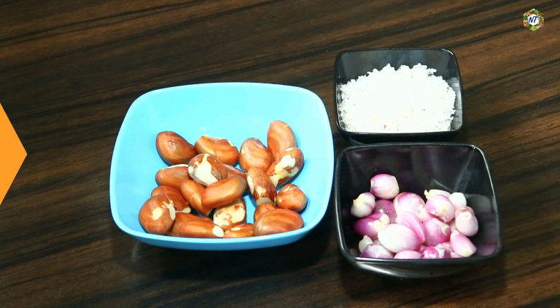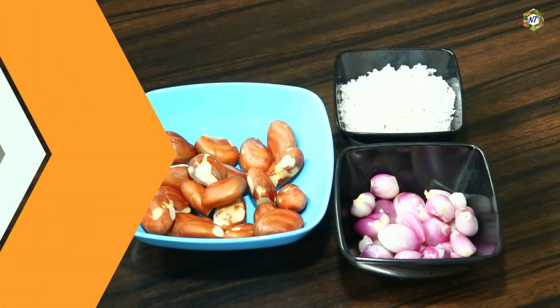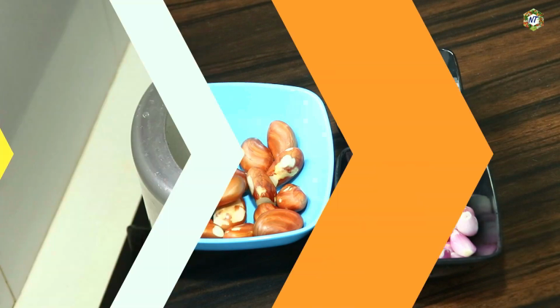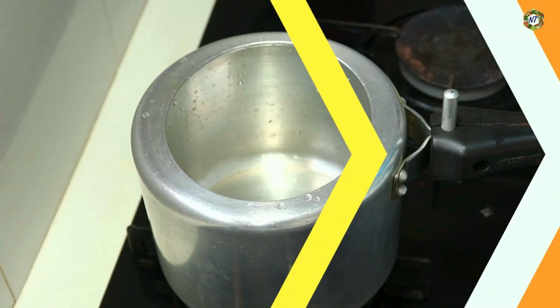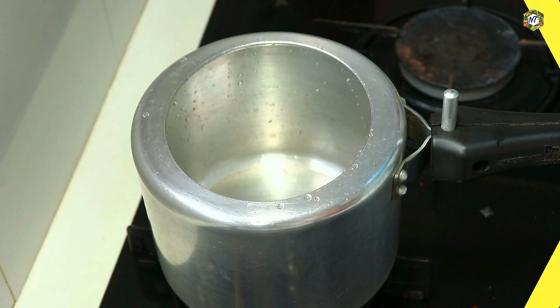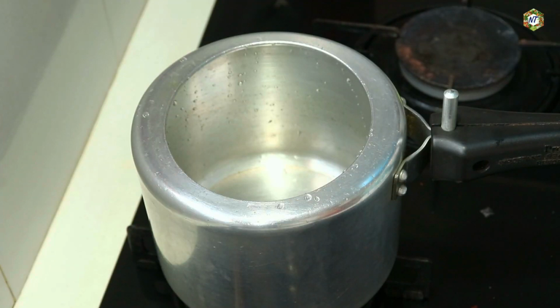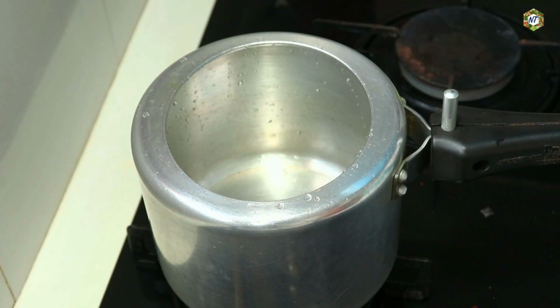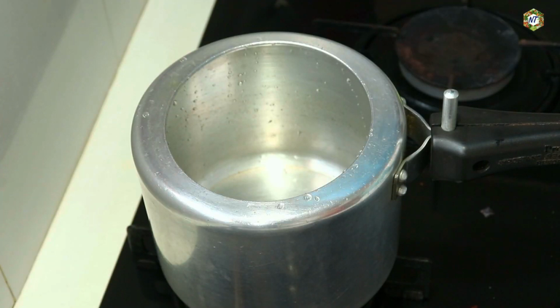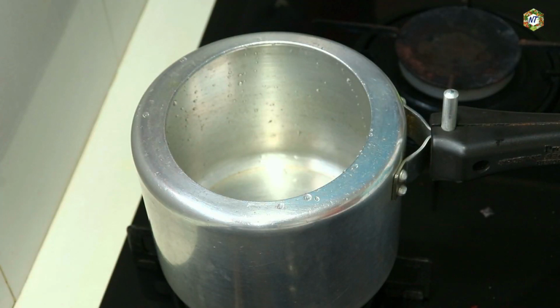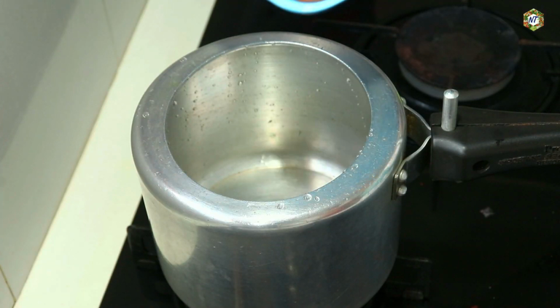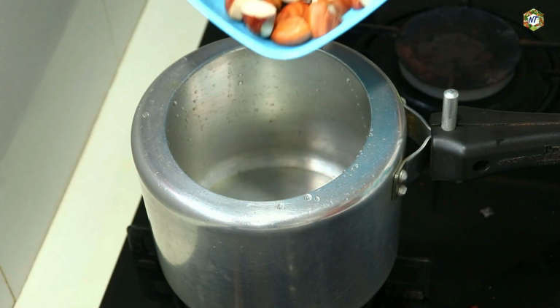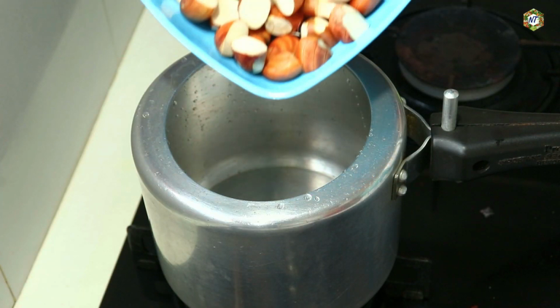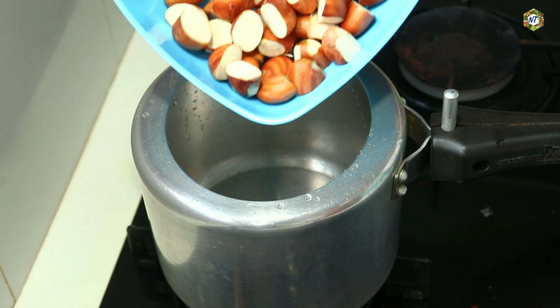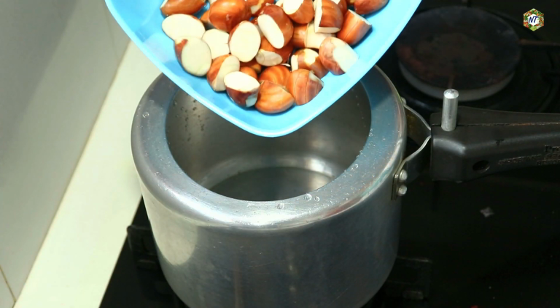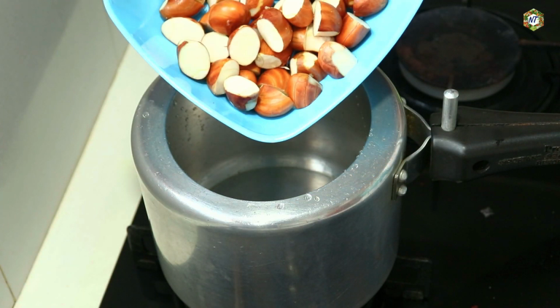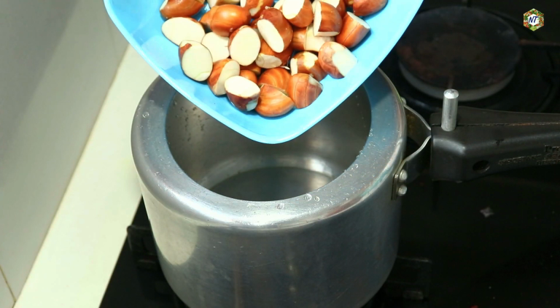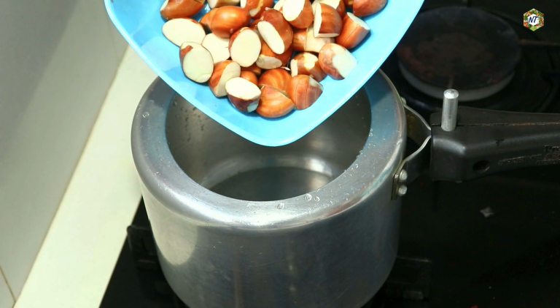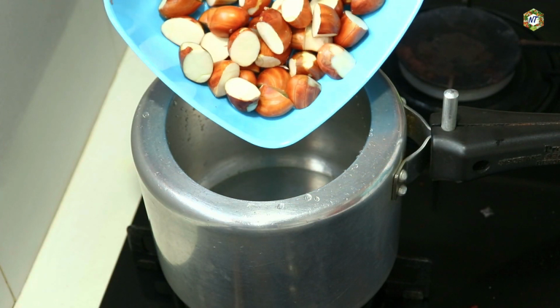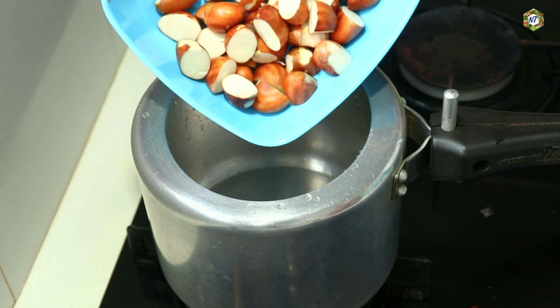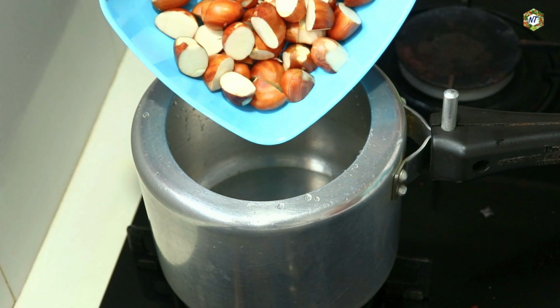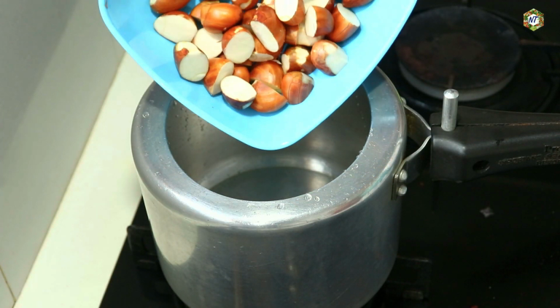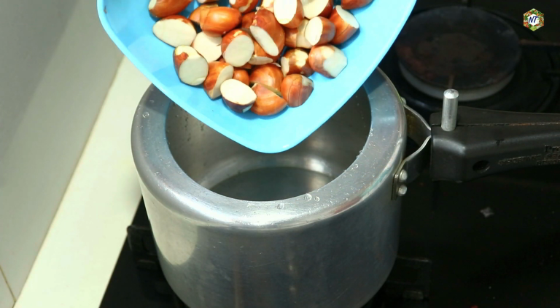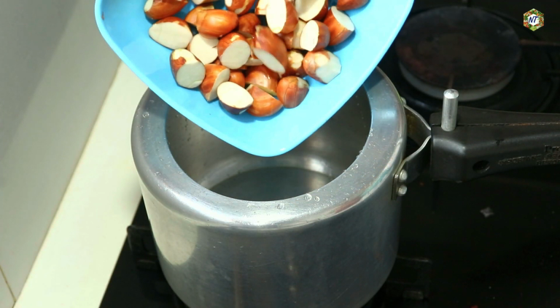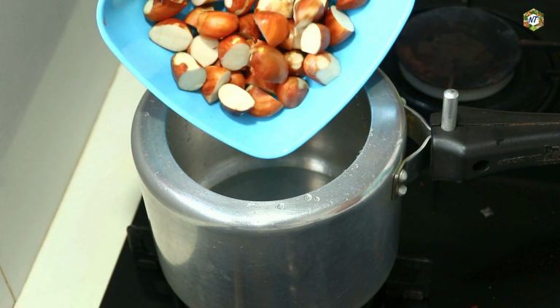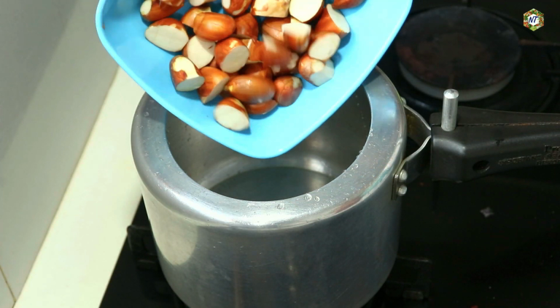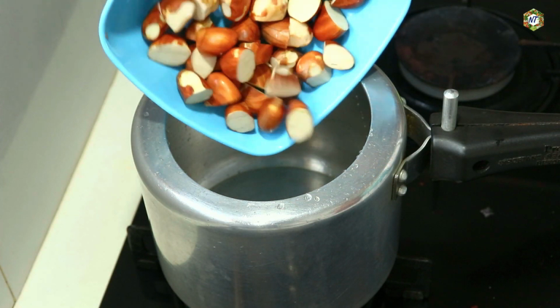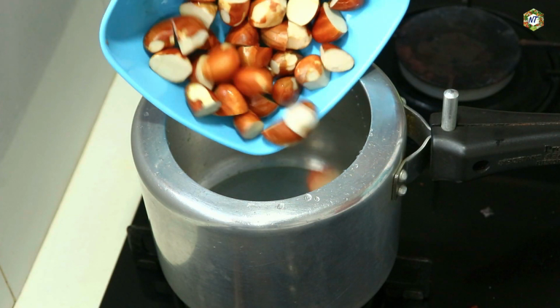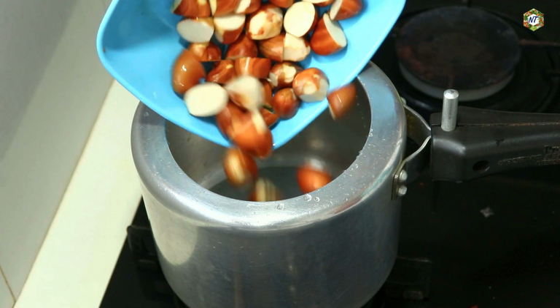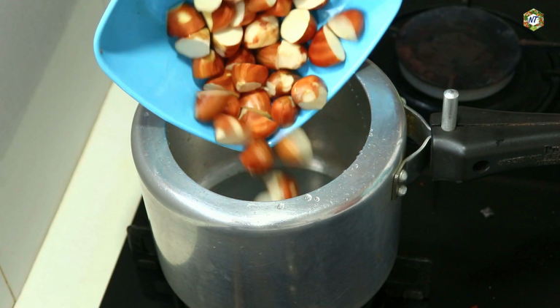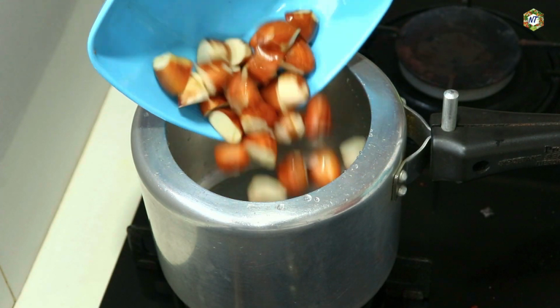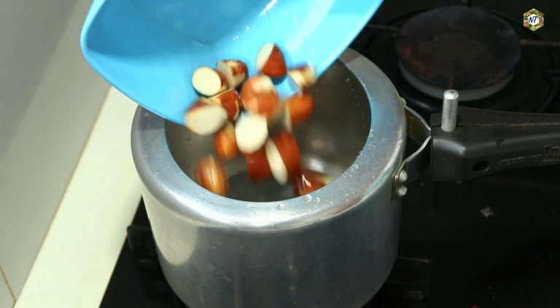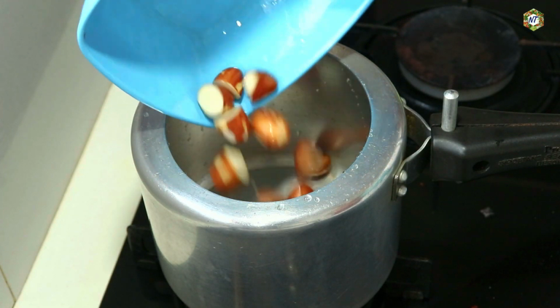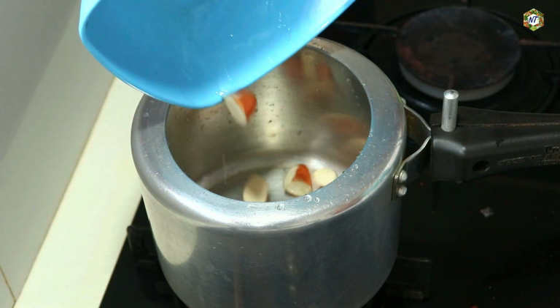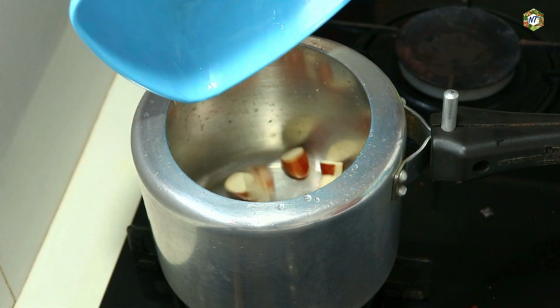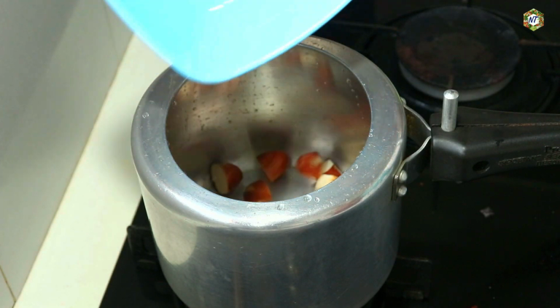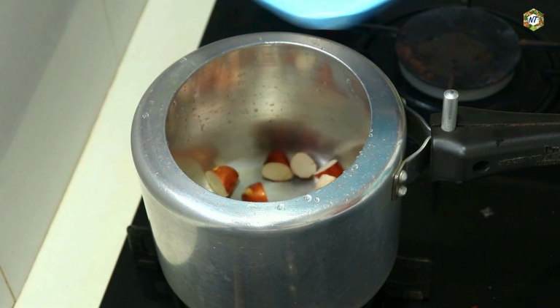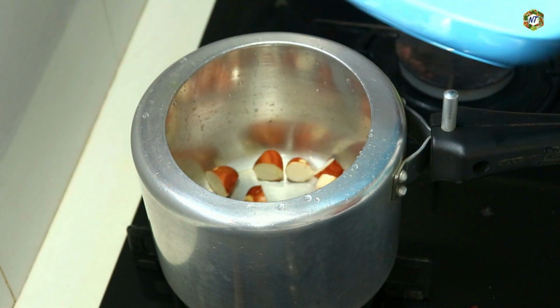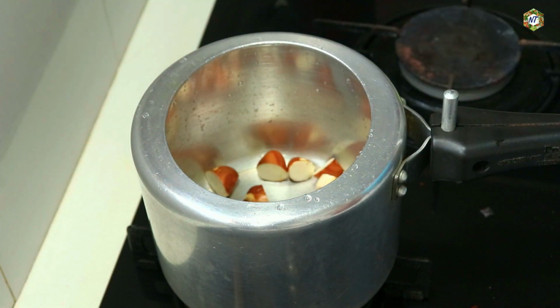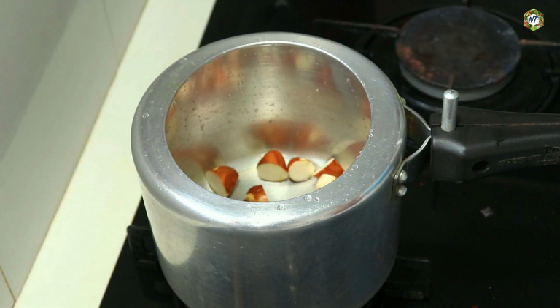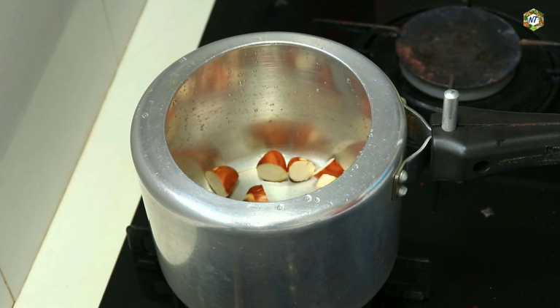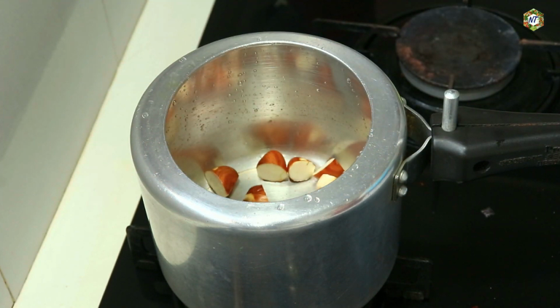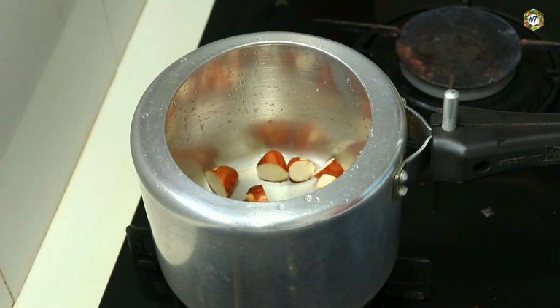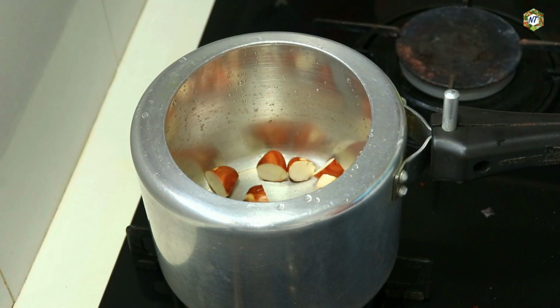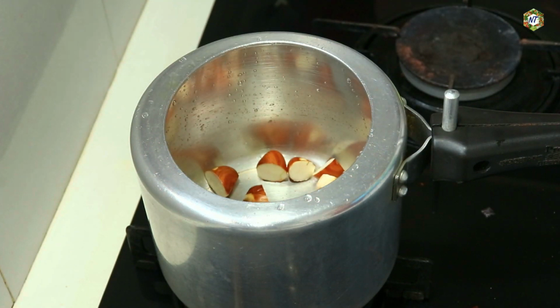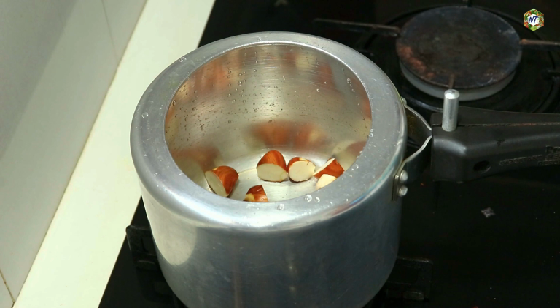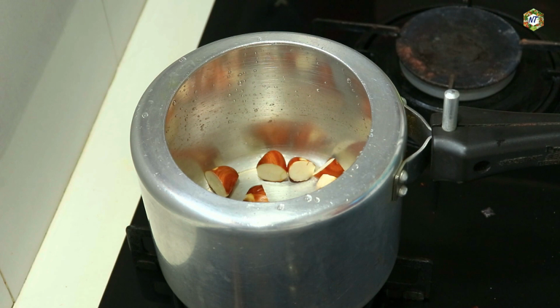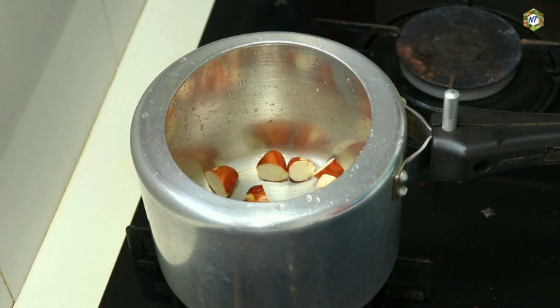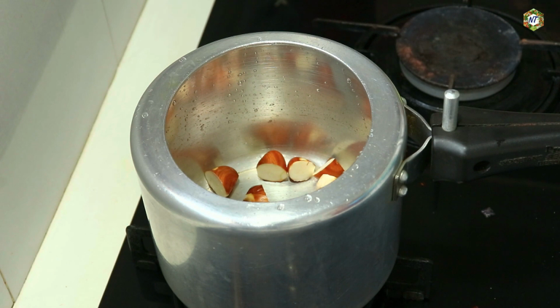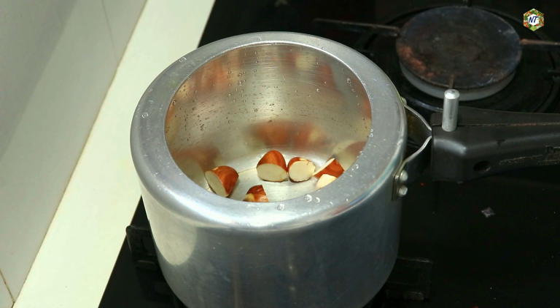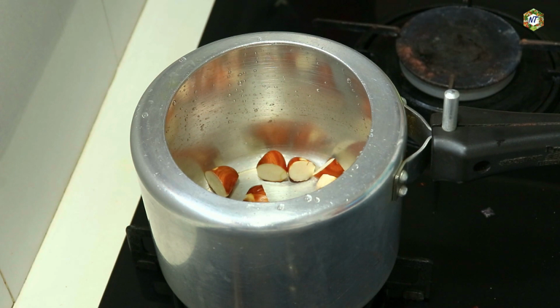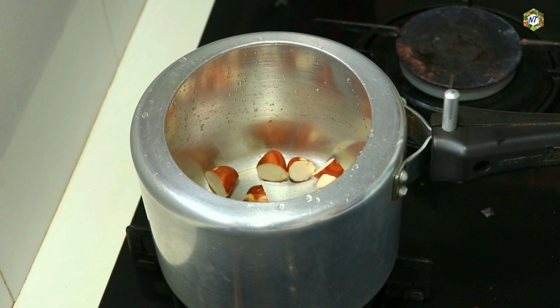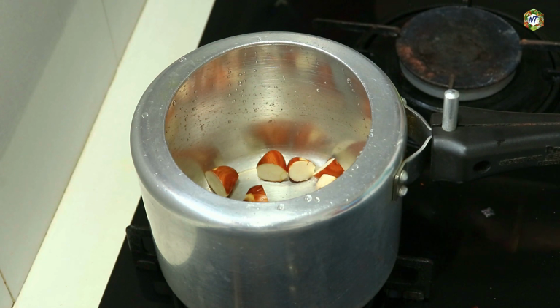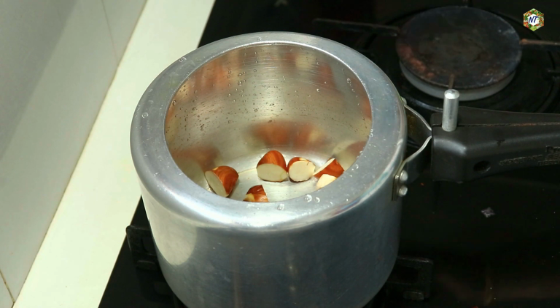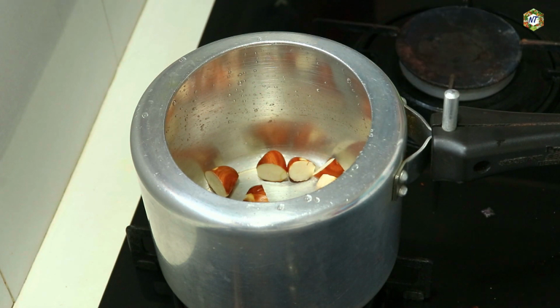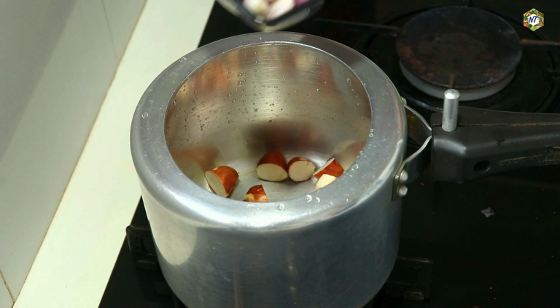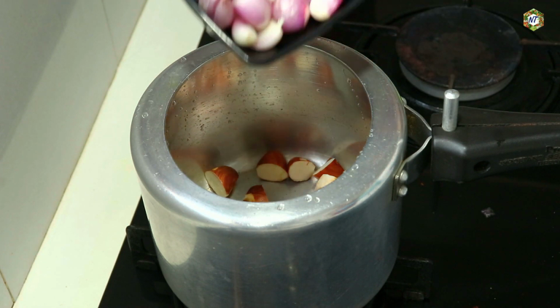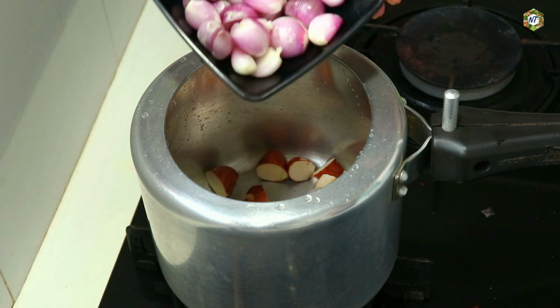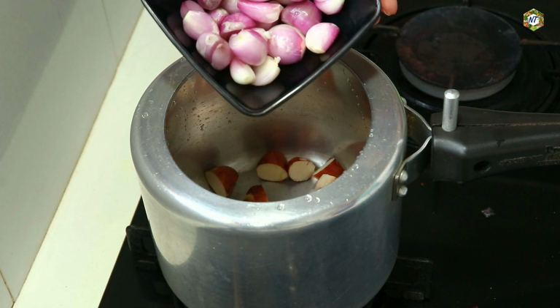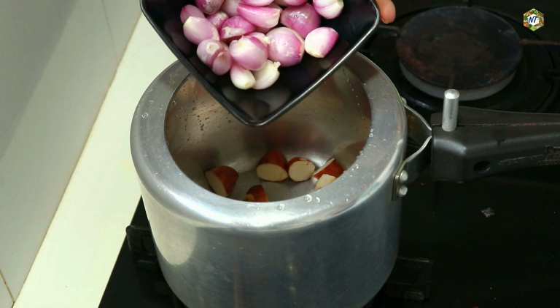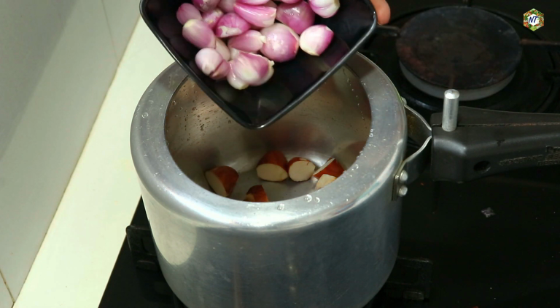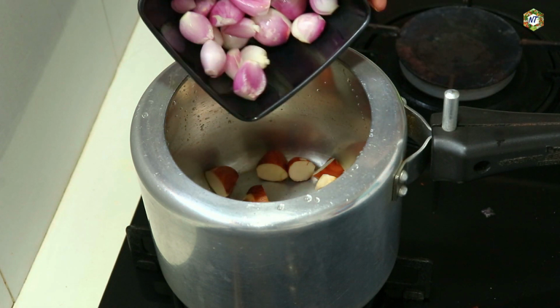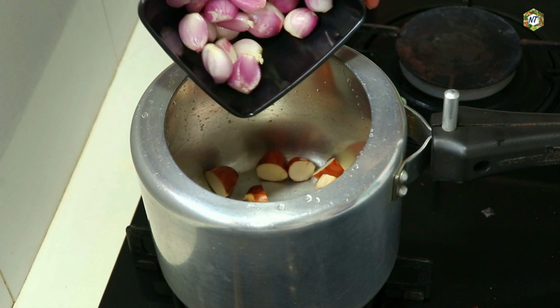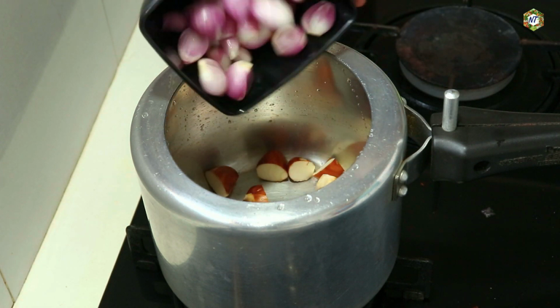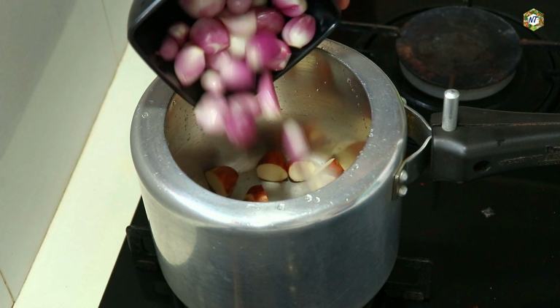Now, let's cook a little round — that's why I'm cooking in the cooker.